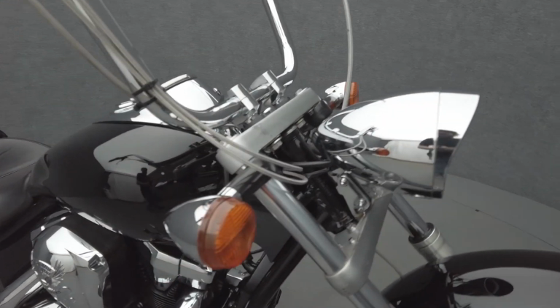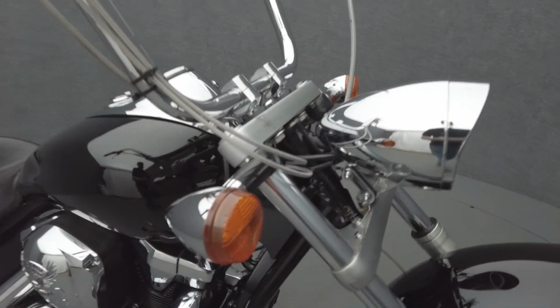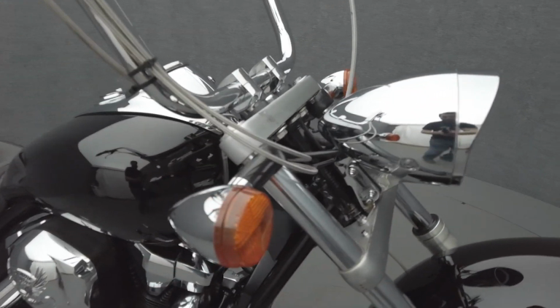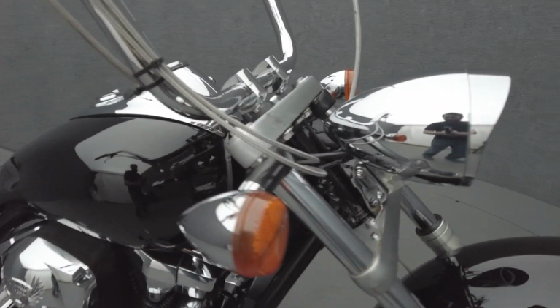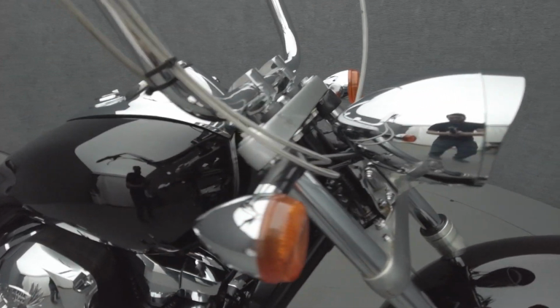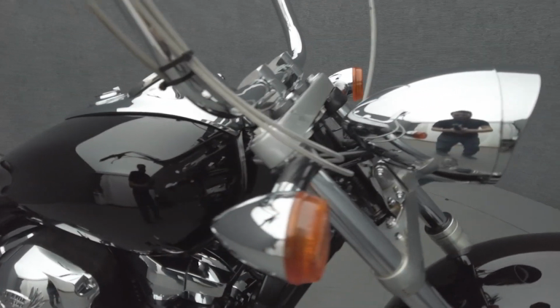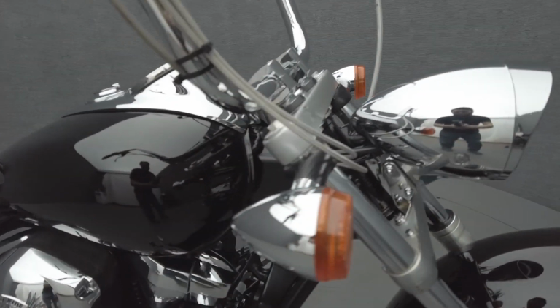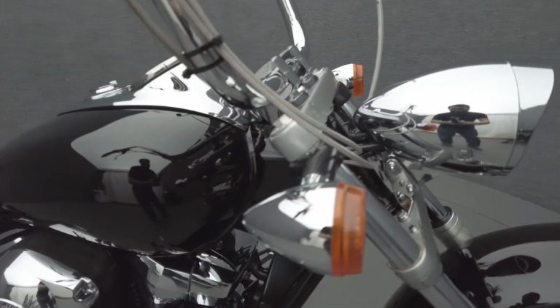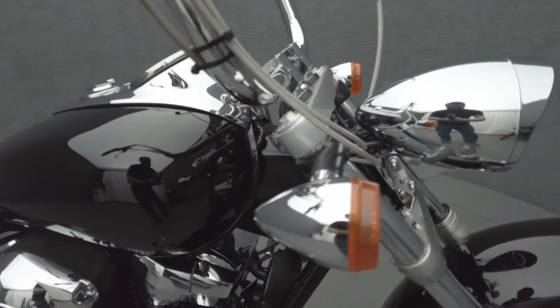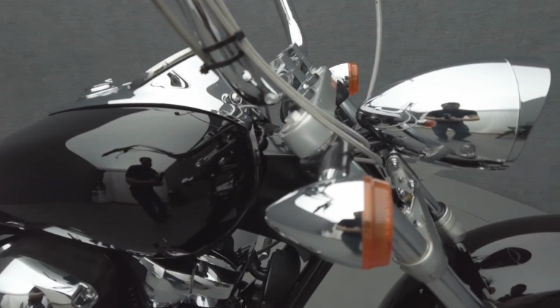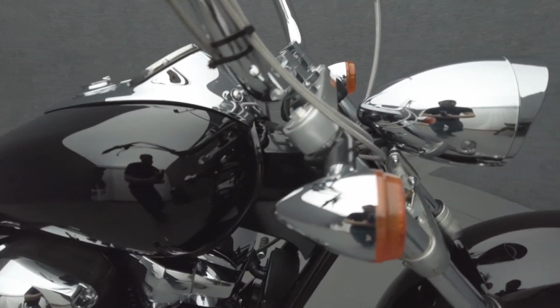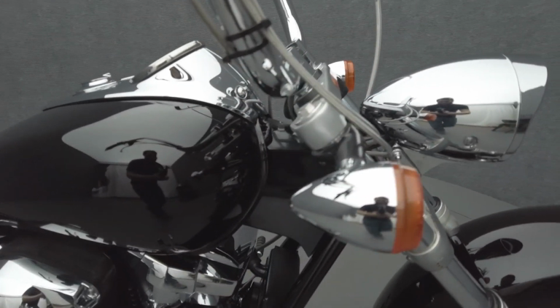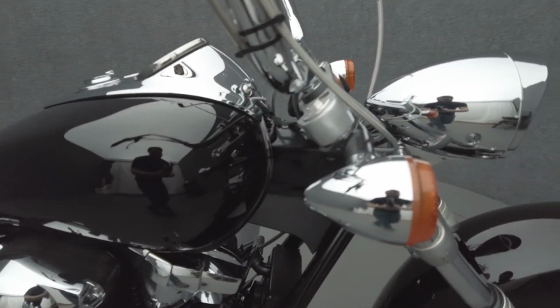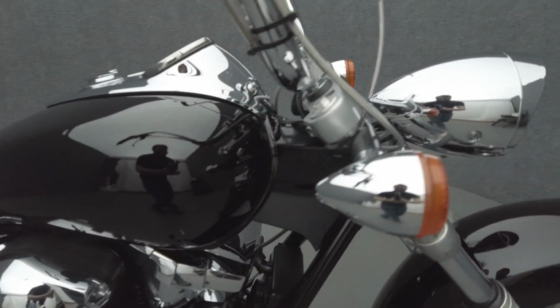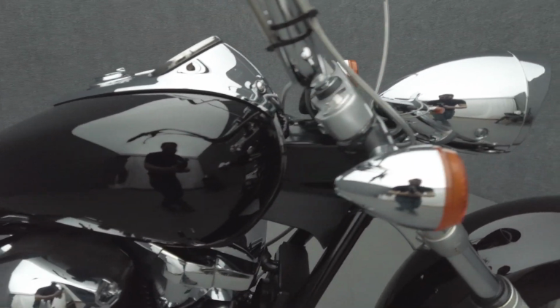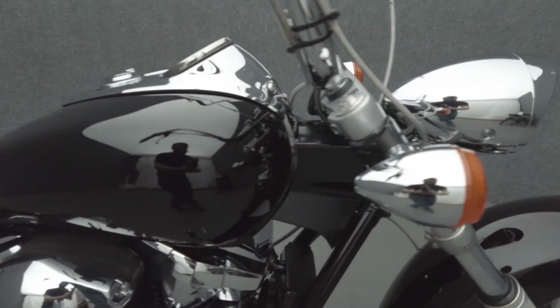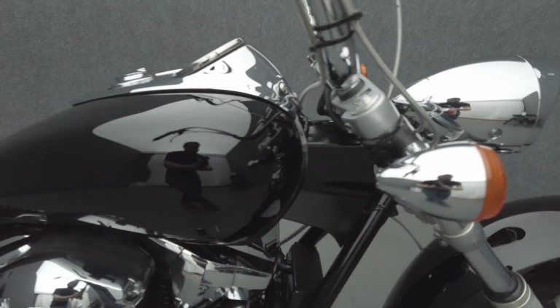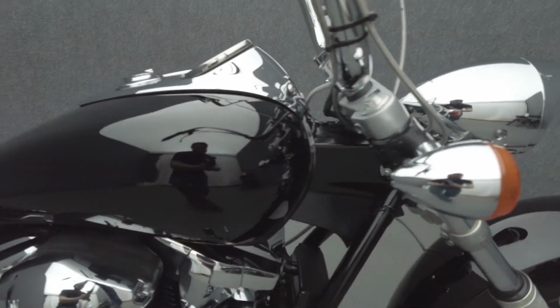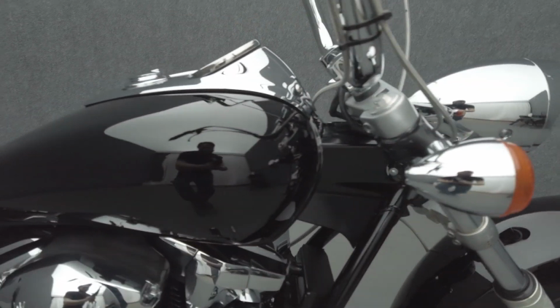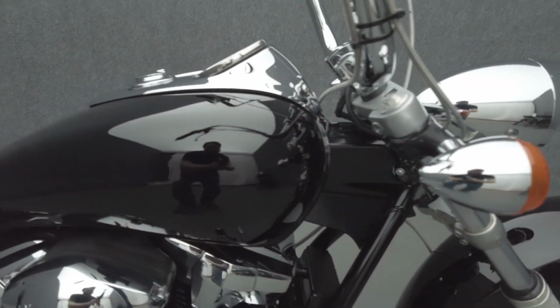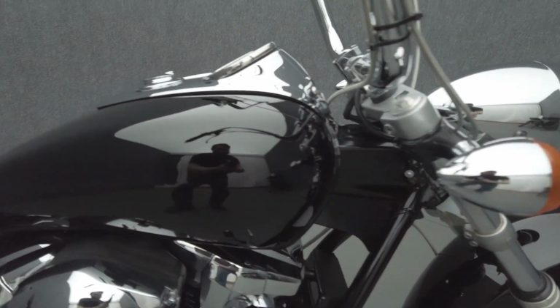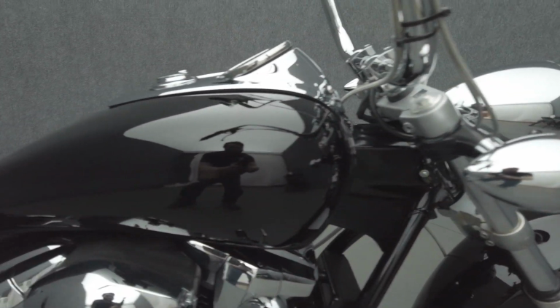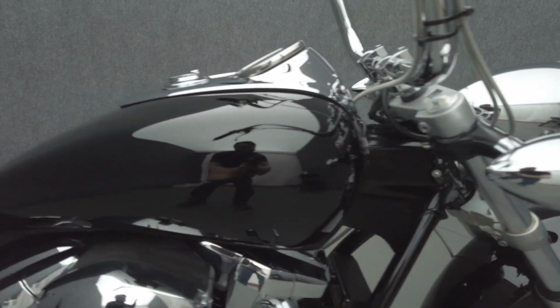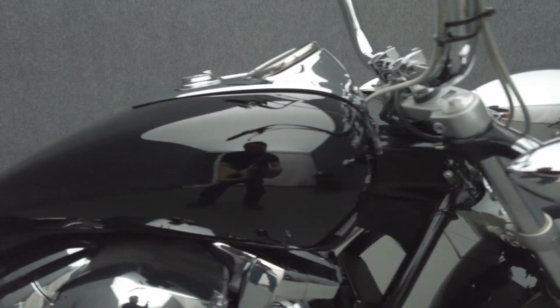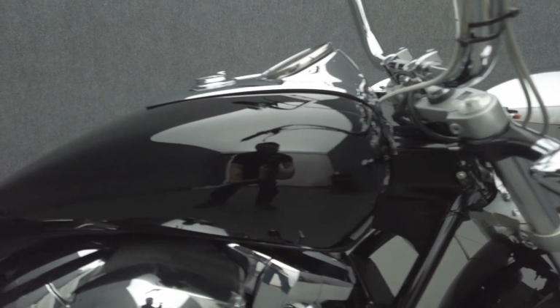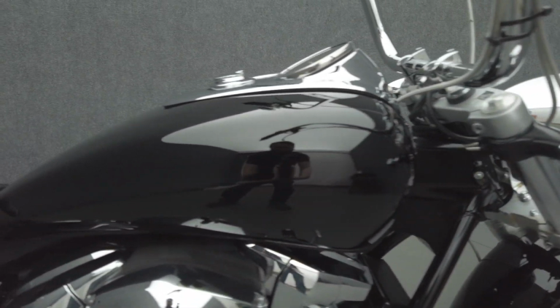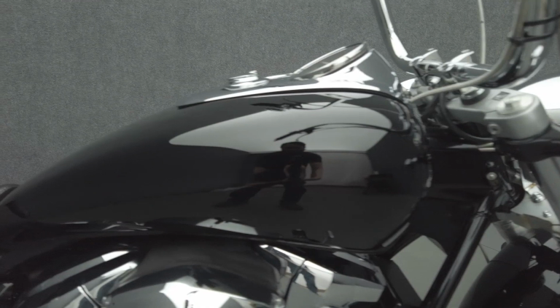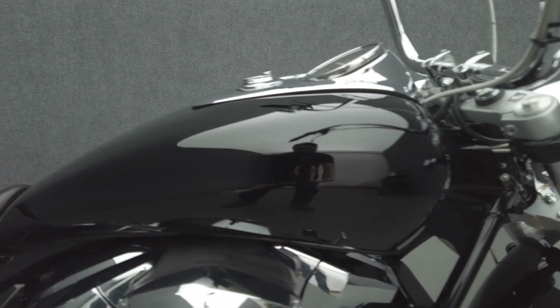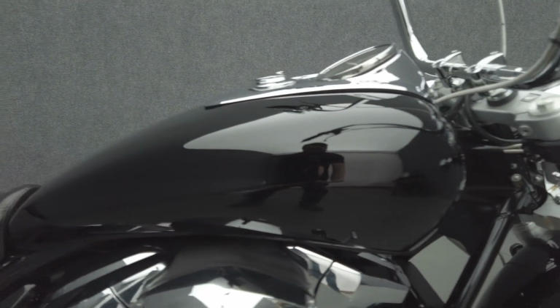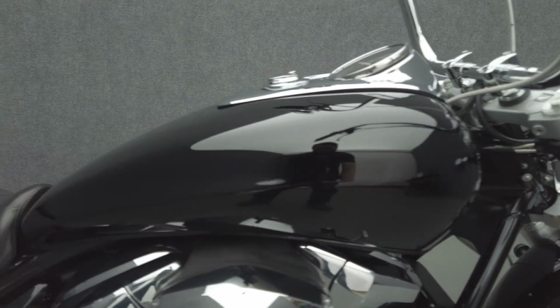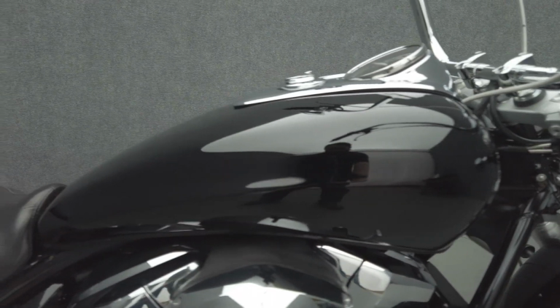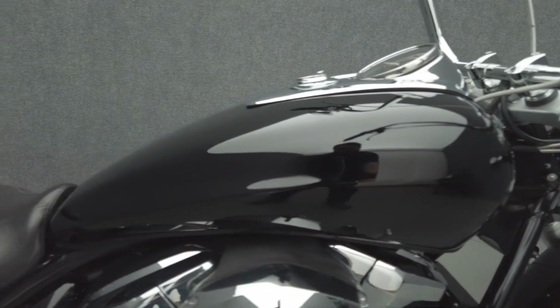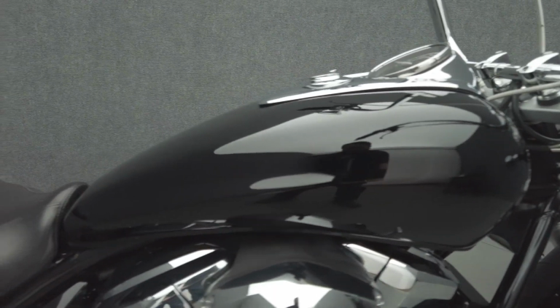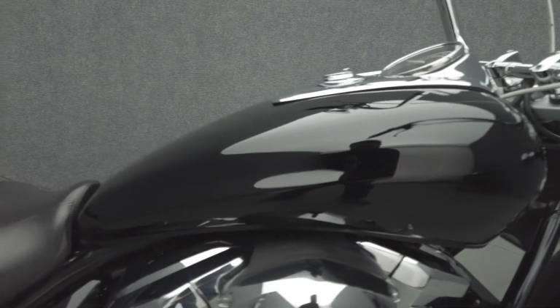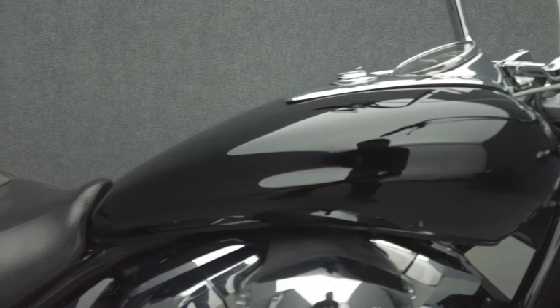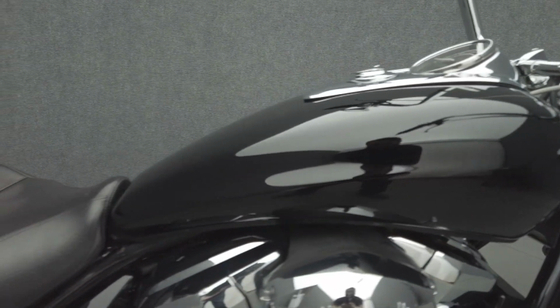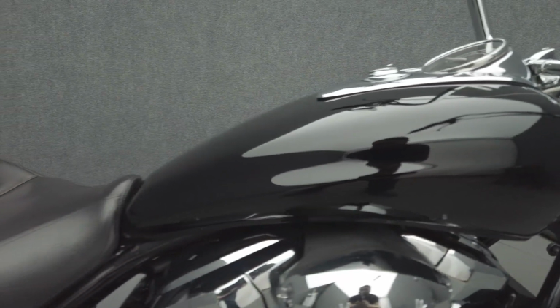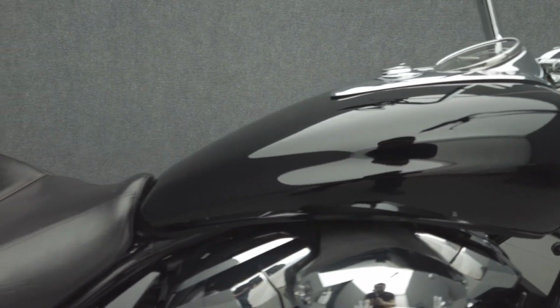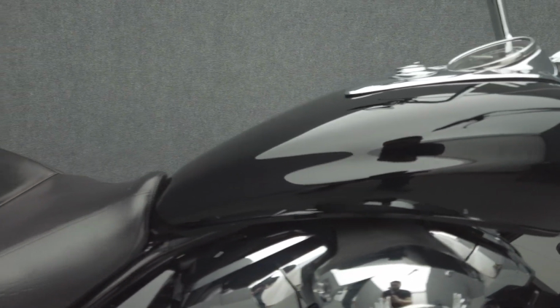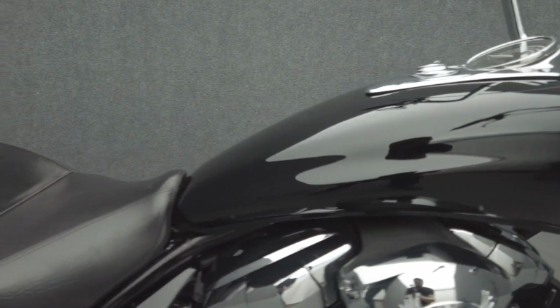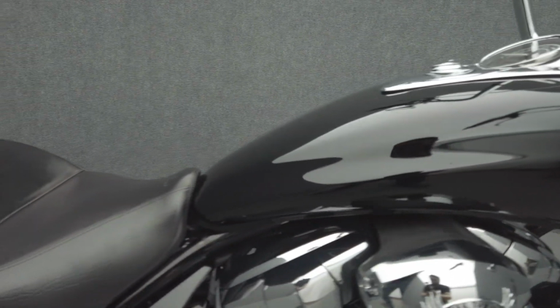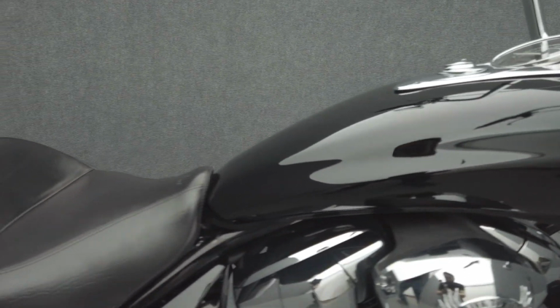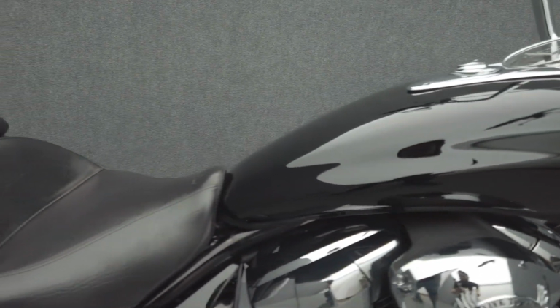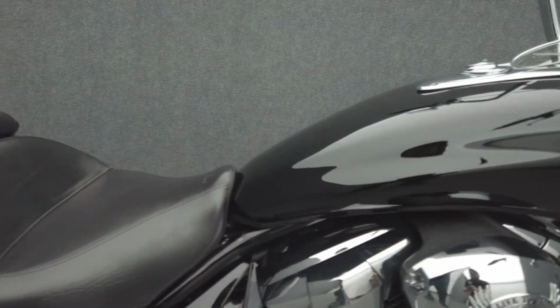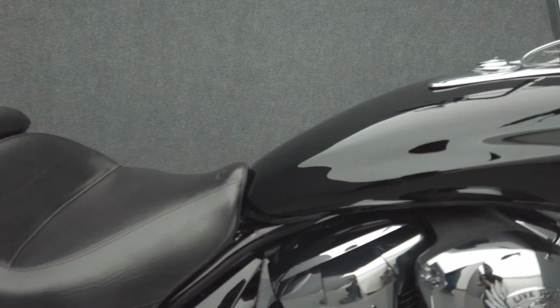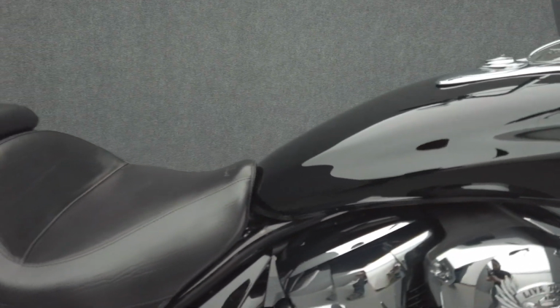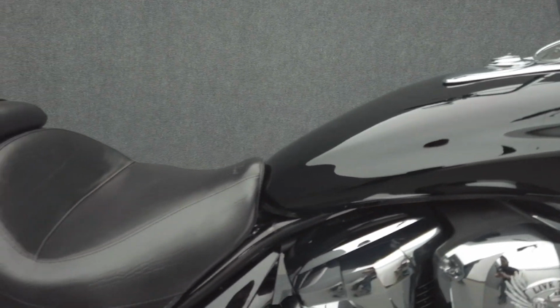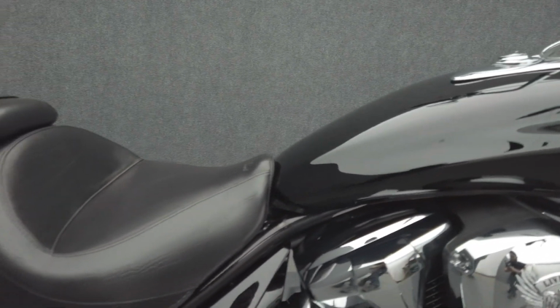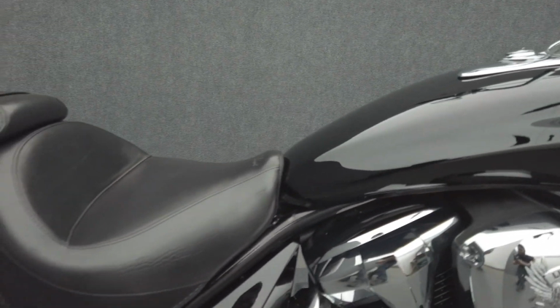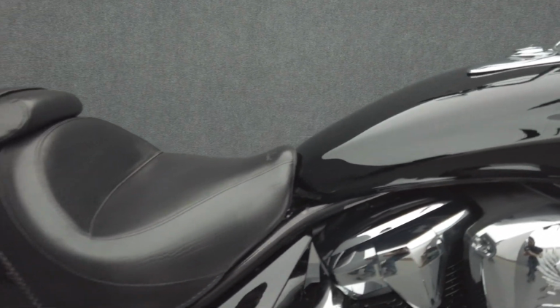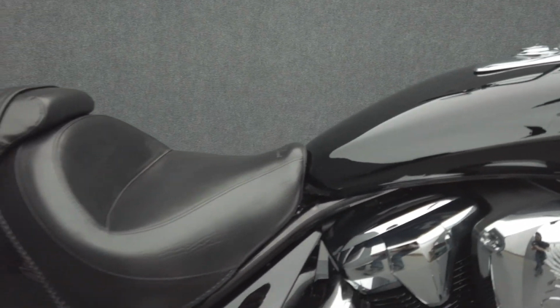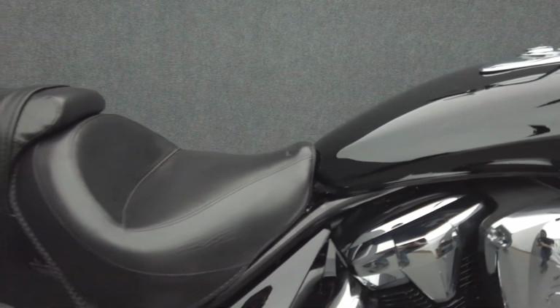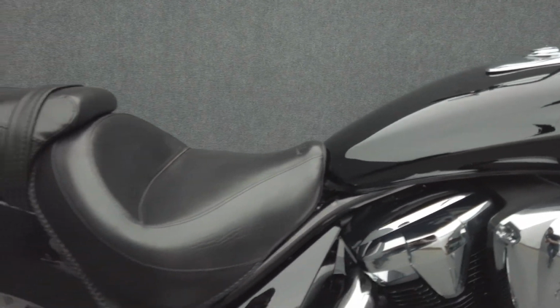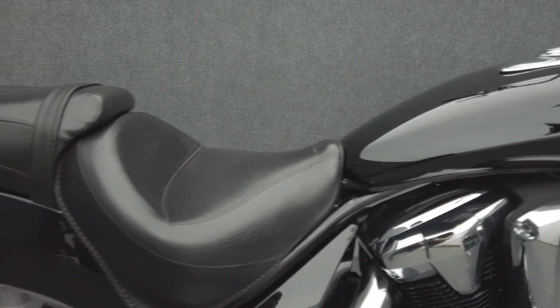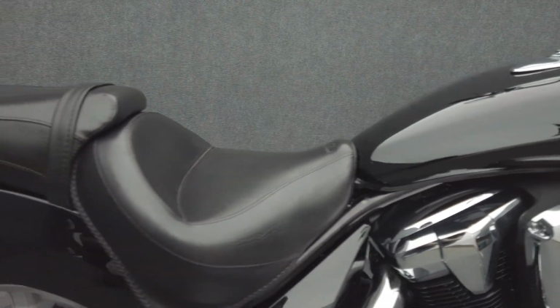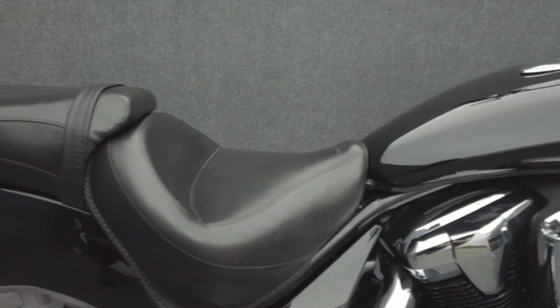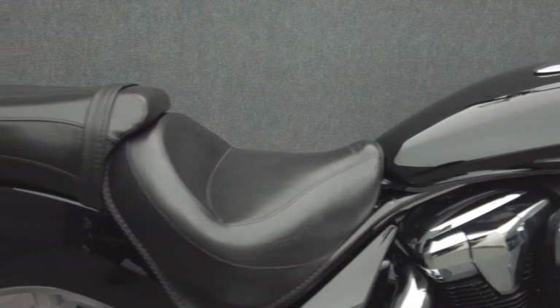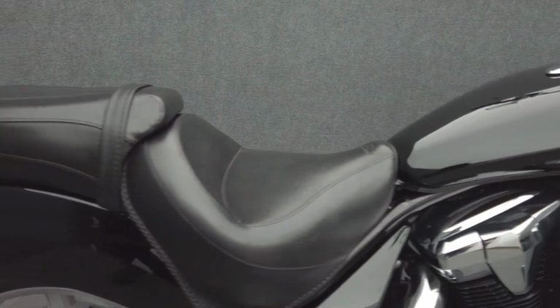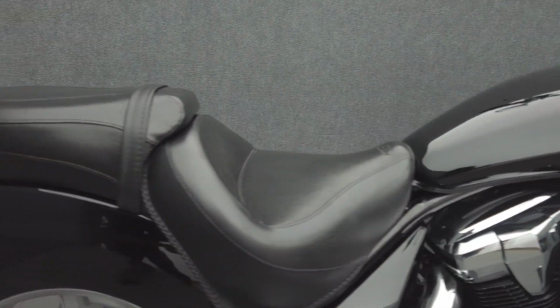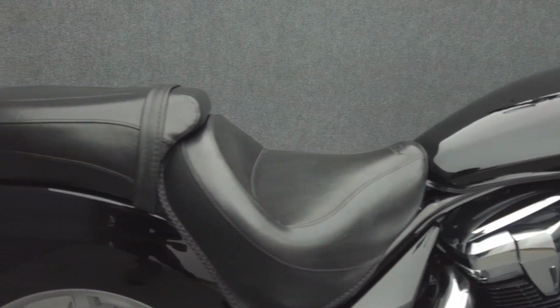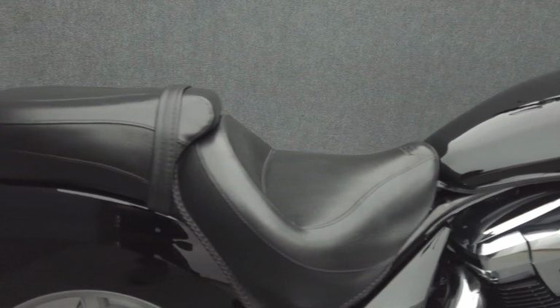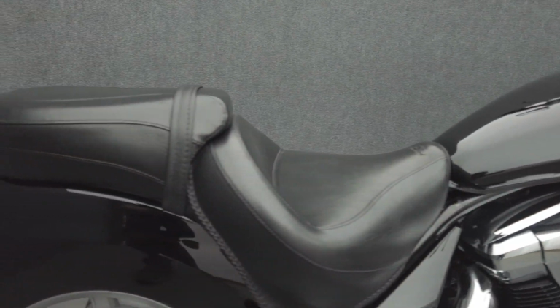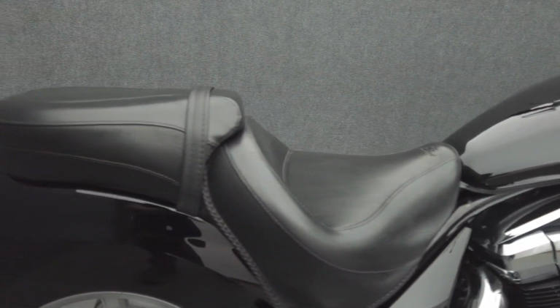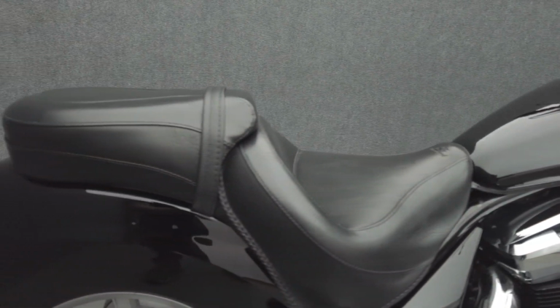It's been upgraded with 19-inch handlebars, grips, extended cables, an intake cover, Cobra exhaust, mag wheels, an LED headlight, and a Mustang seat.